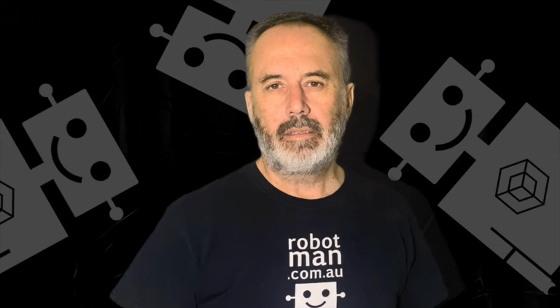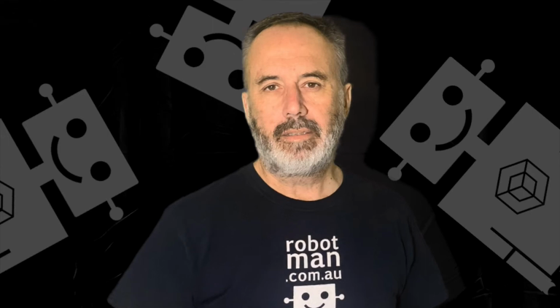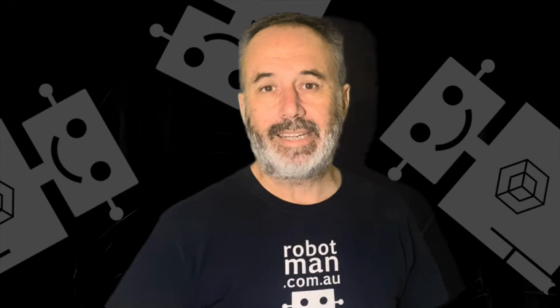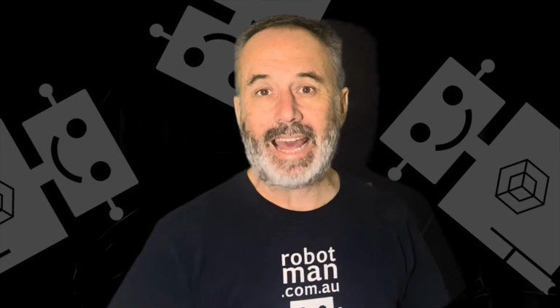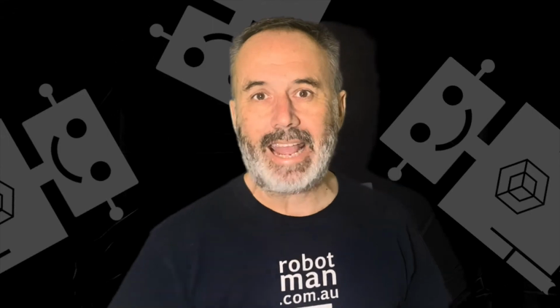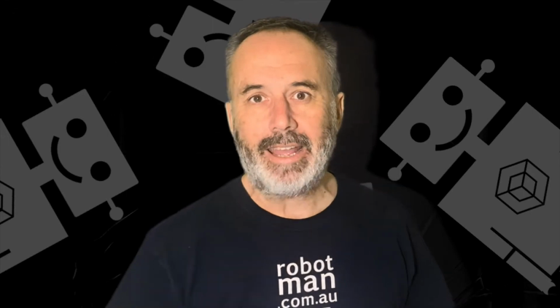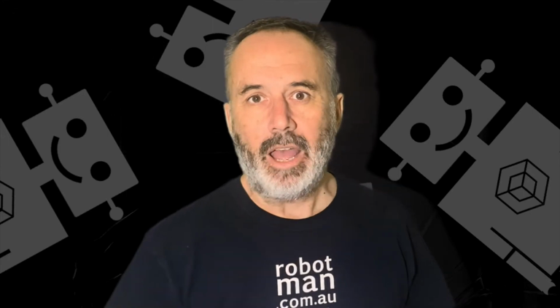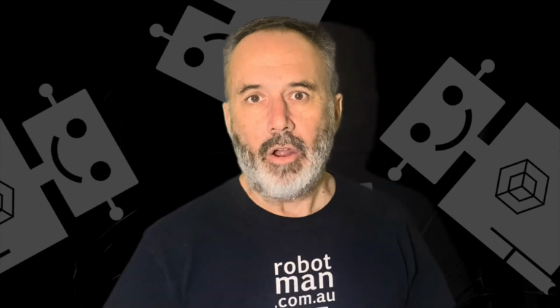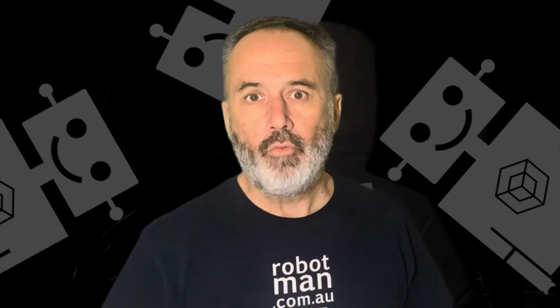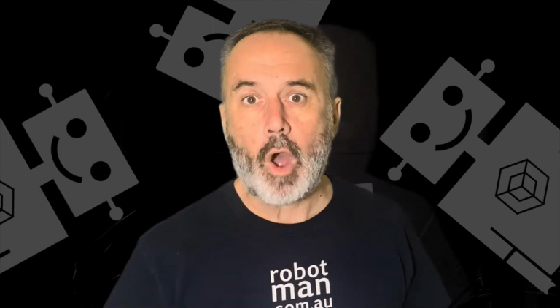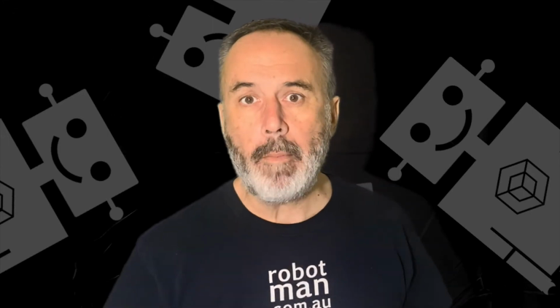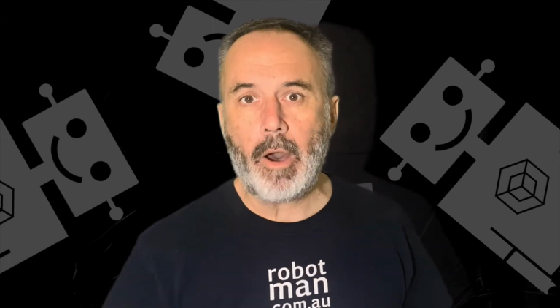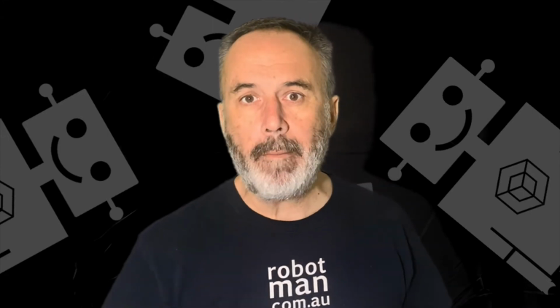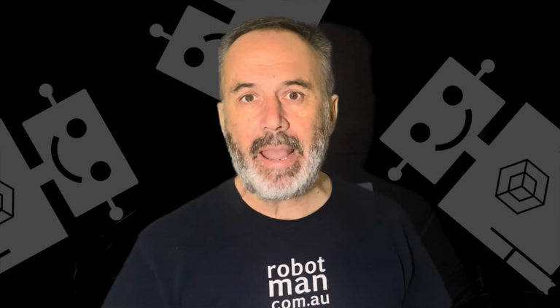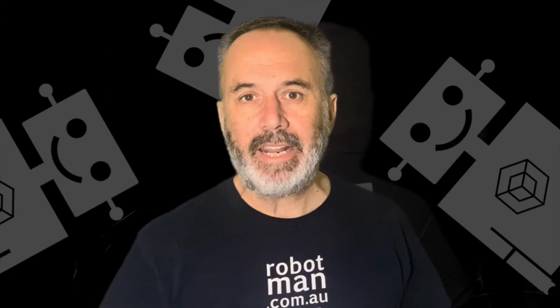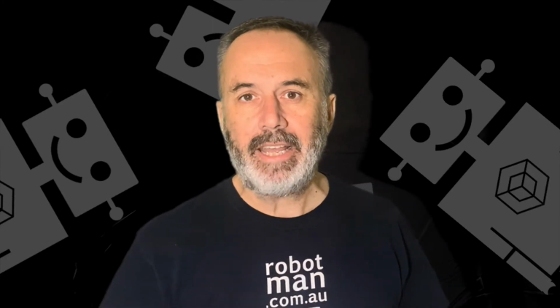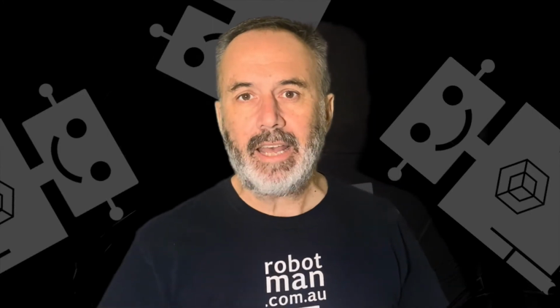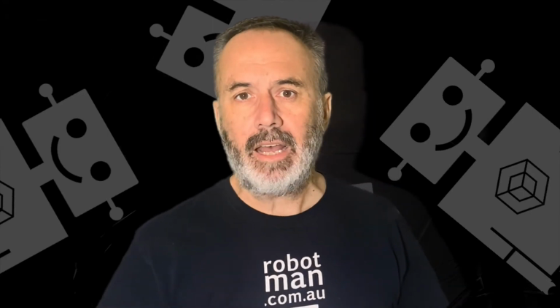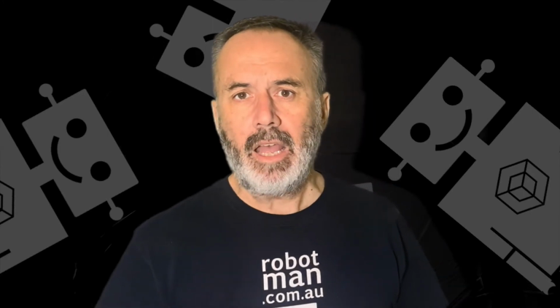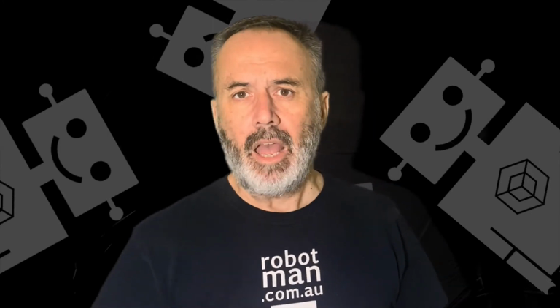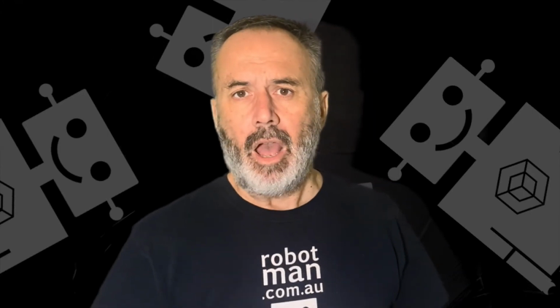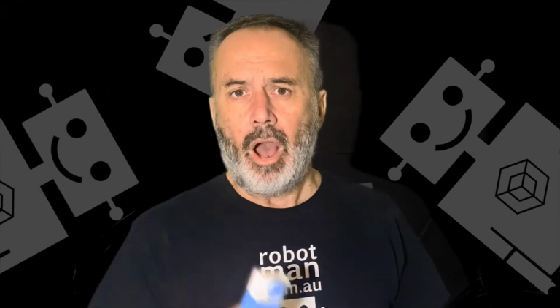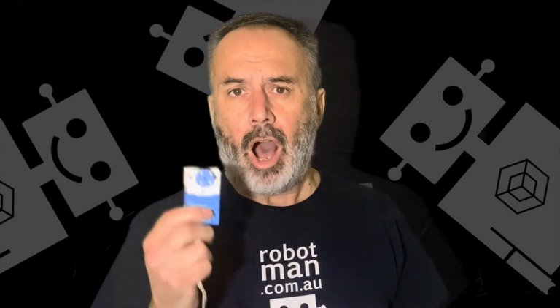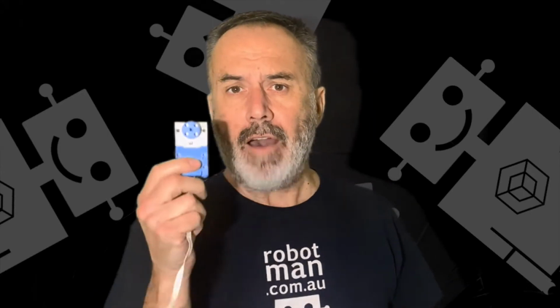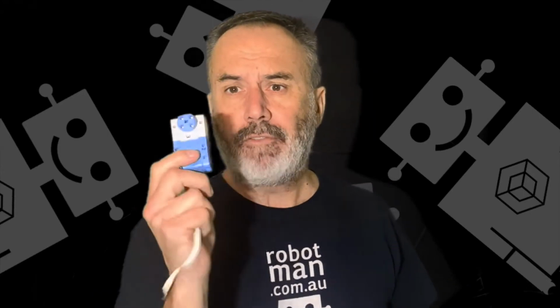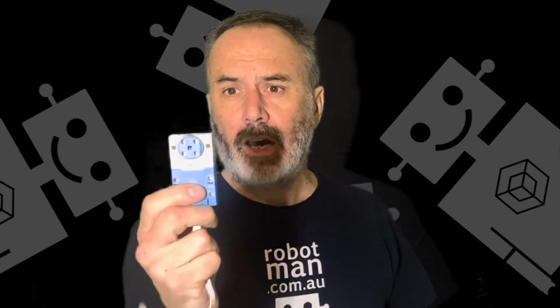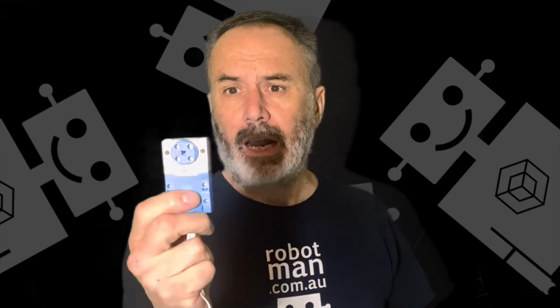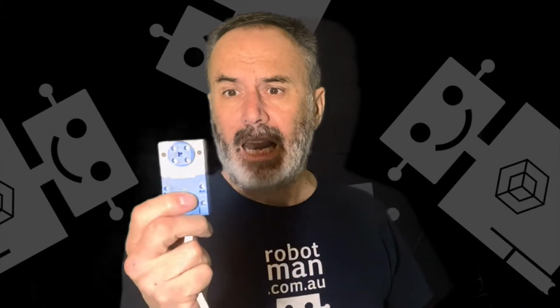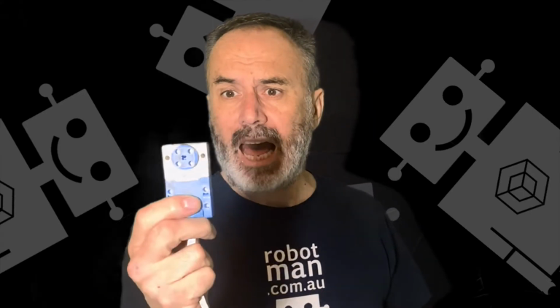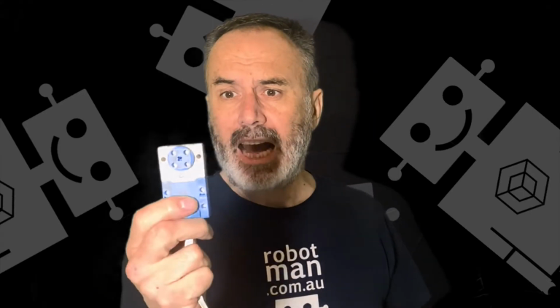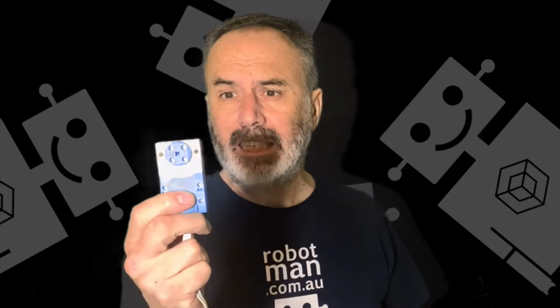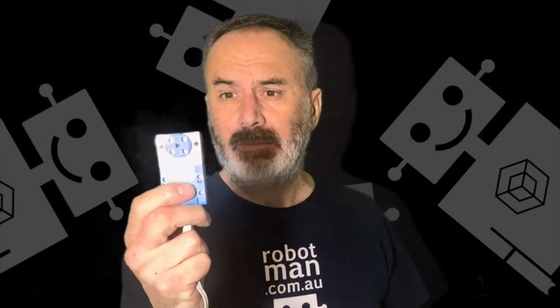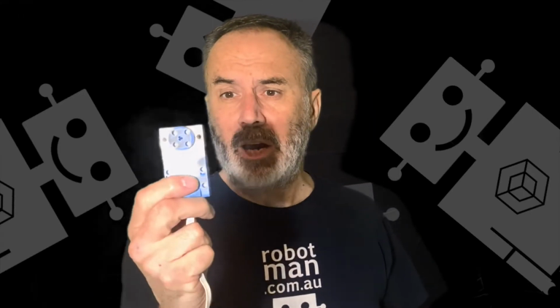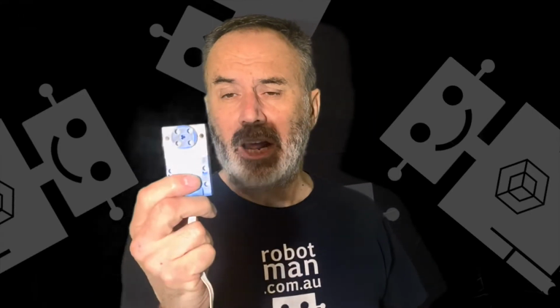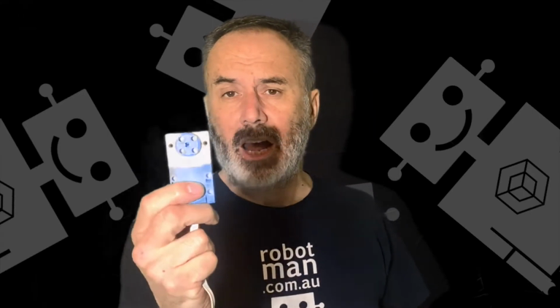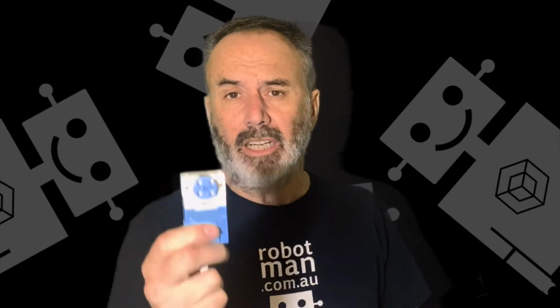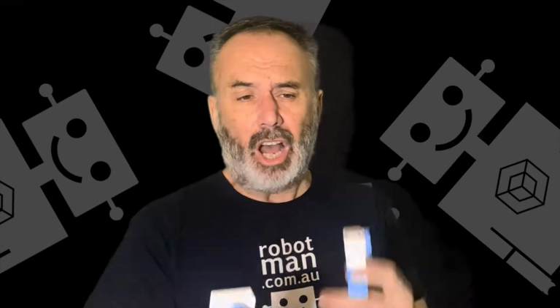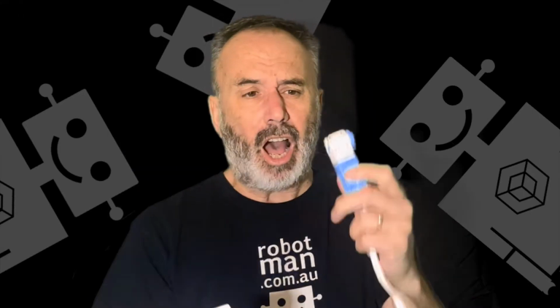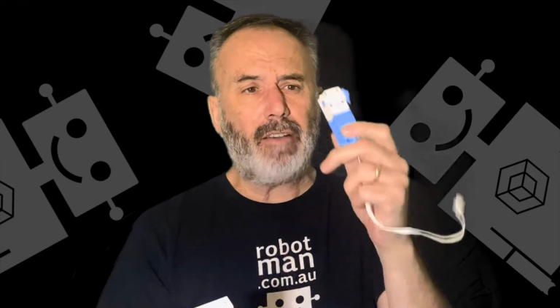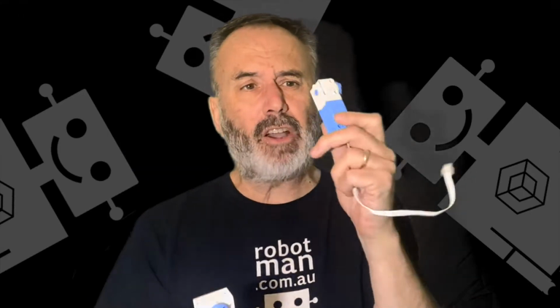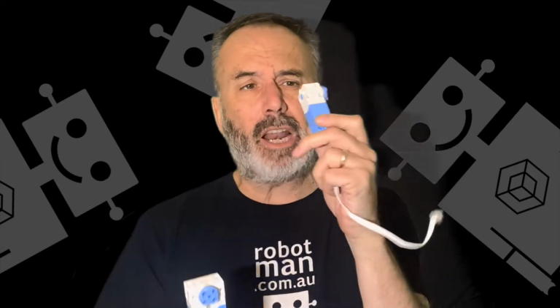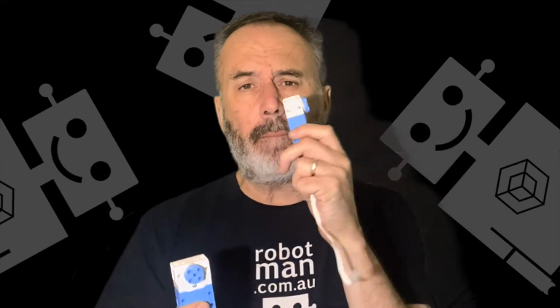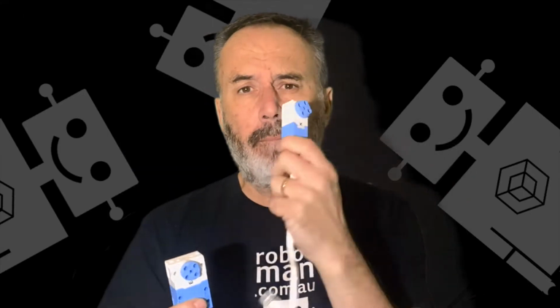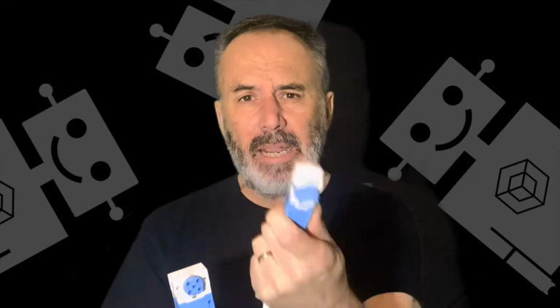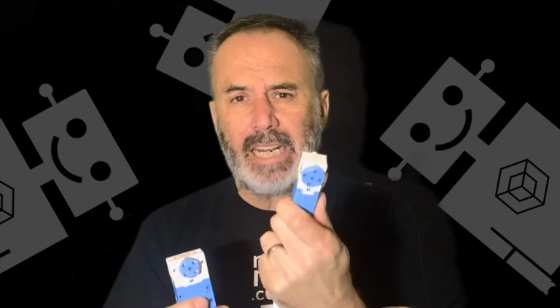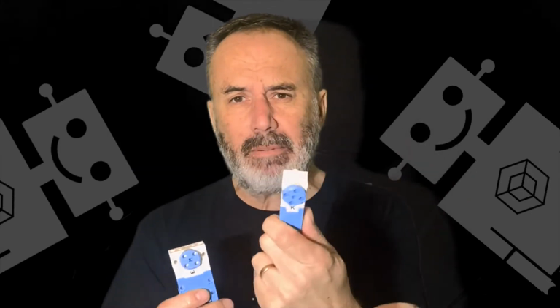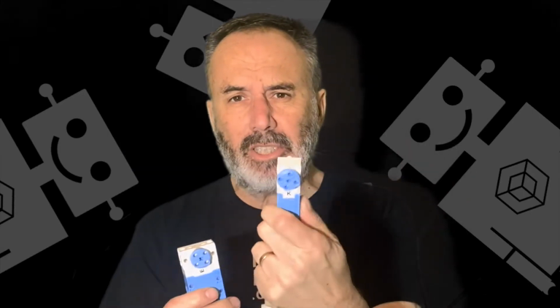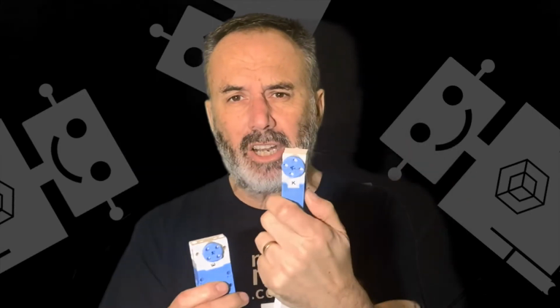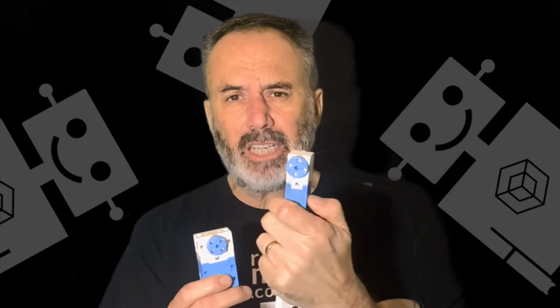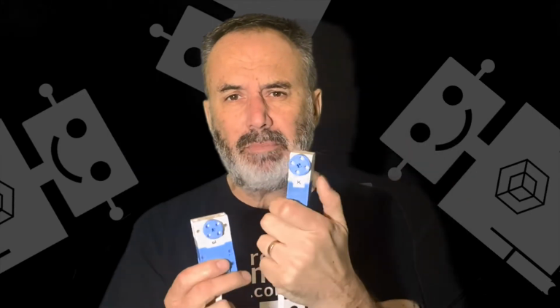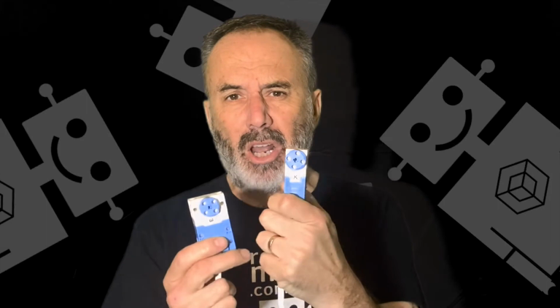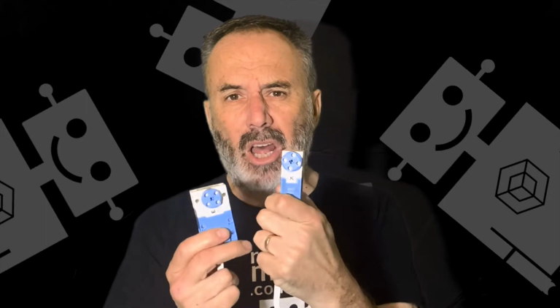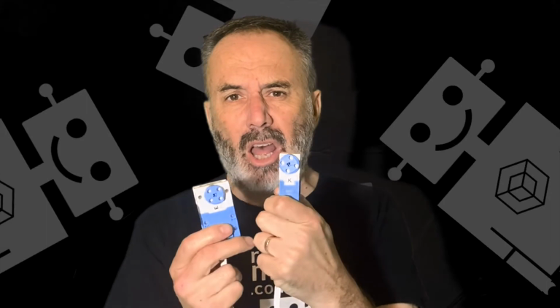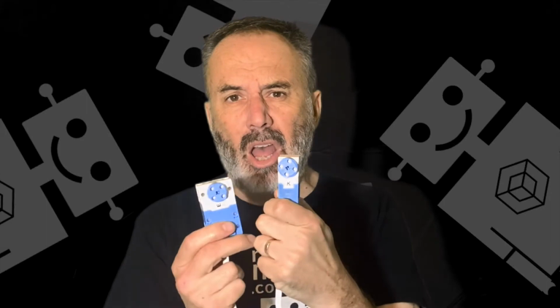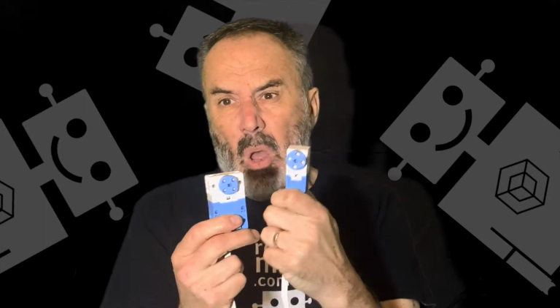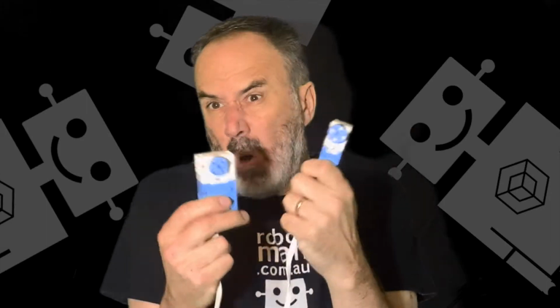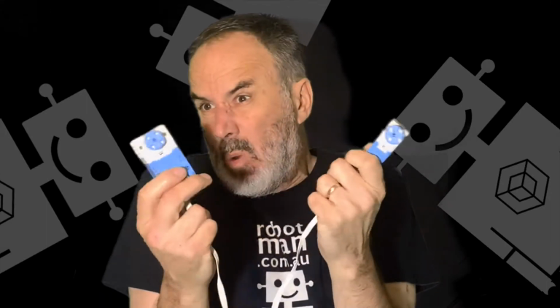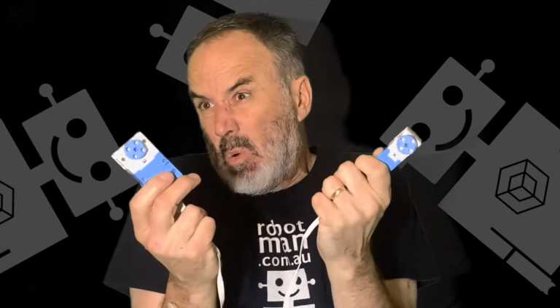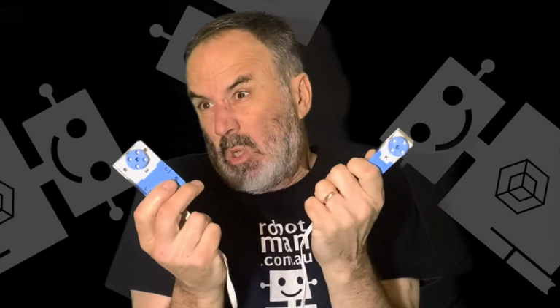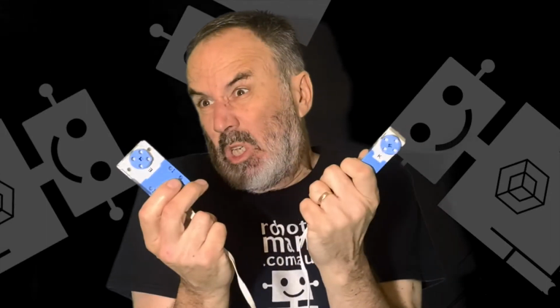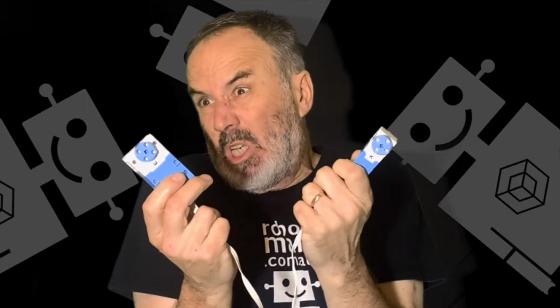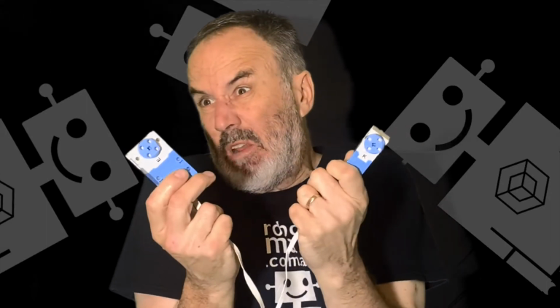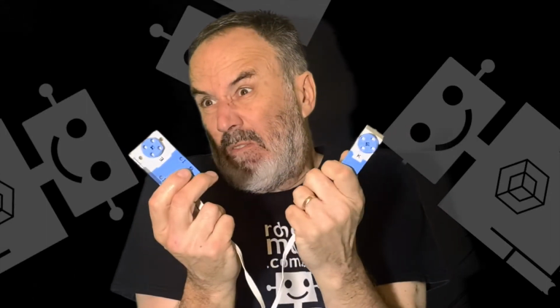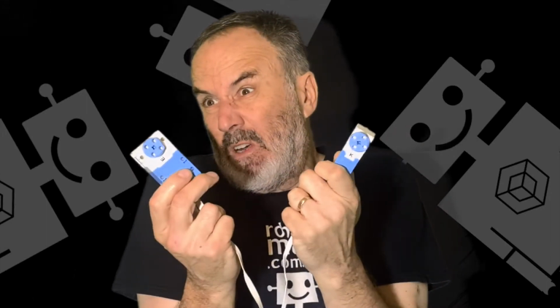G'day! Robot Man here. I've got a large motor, I've got a medium-sized motor. What's the difference?